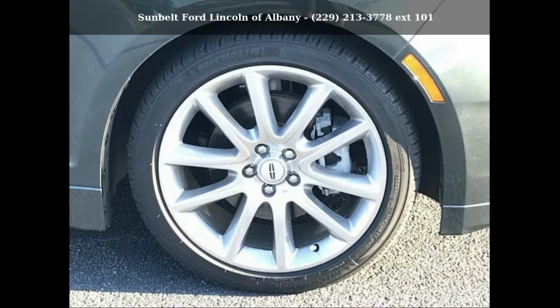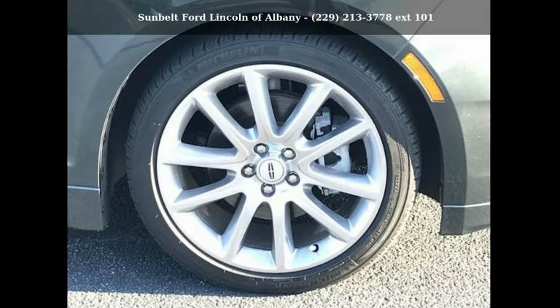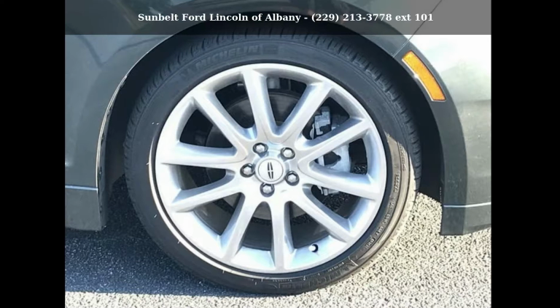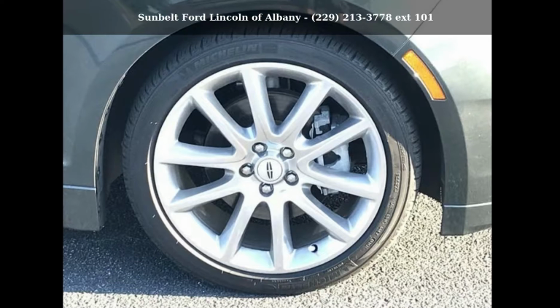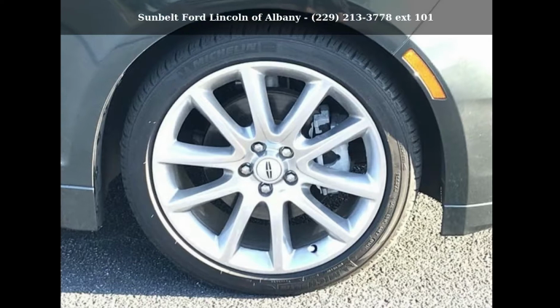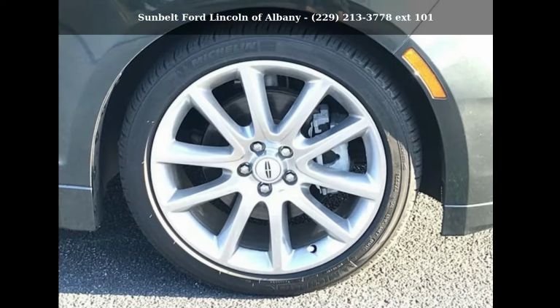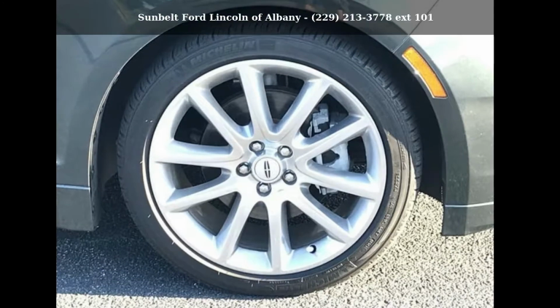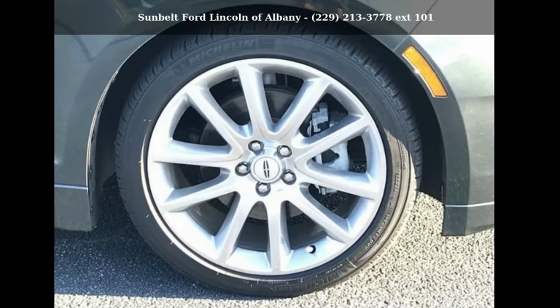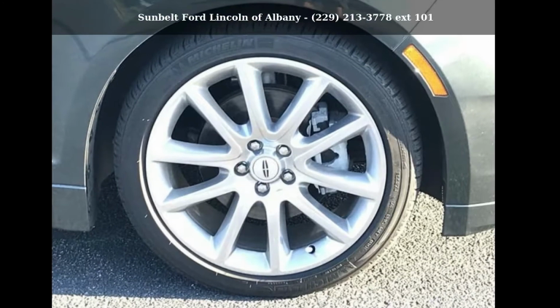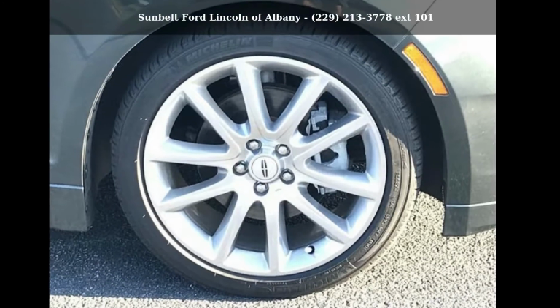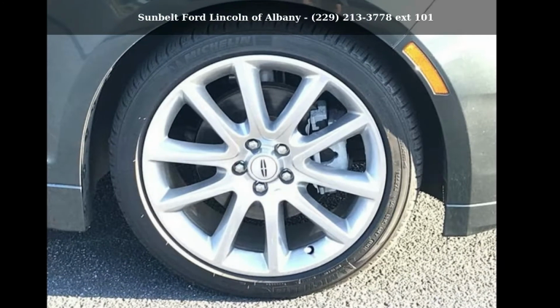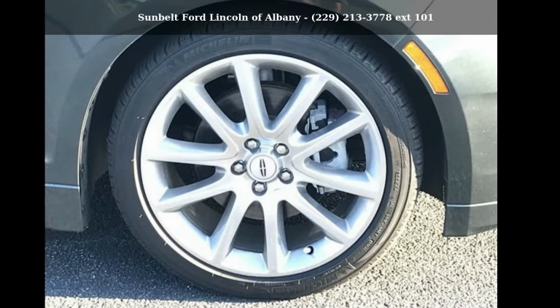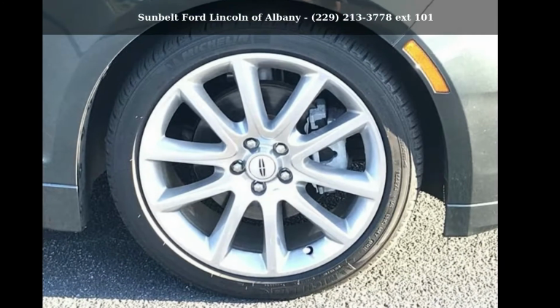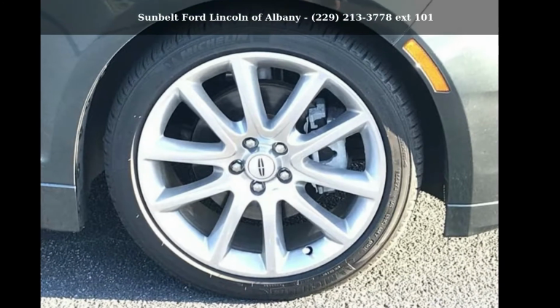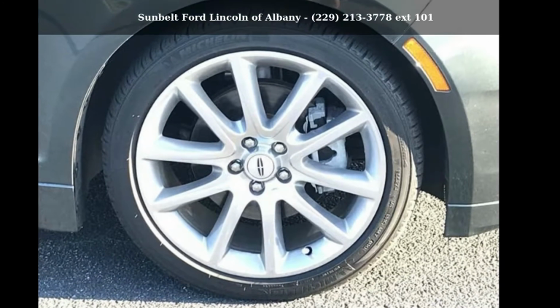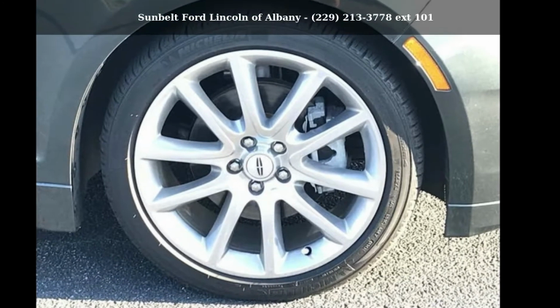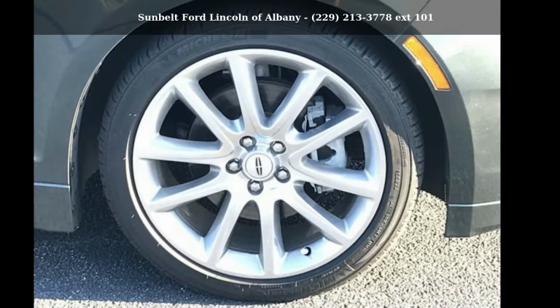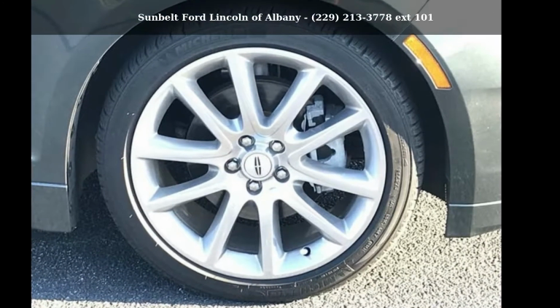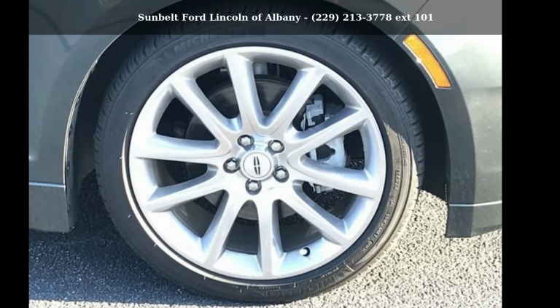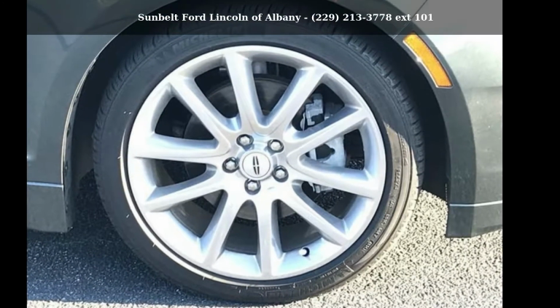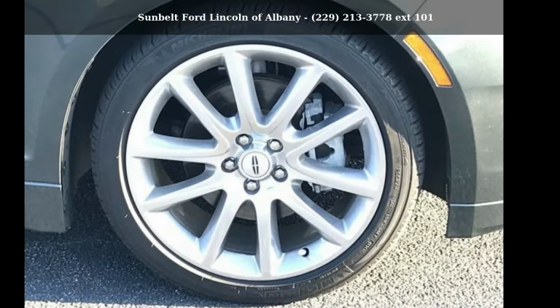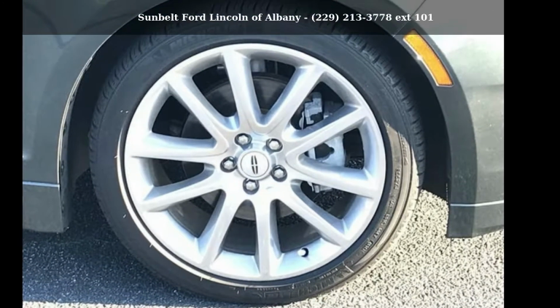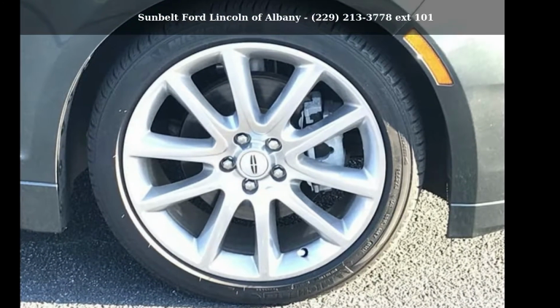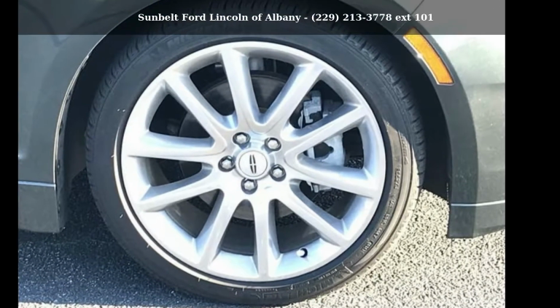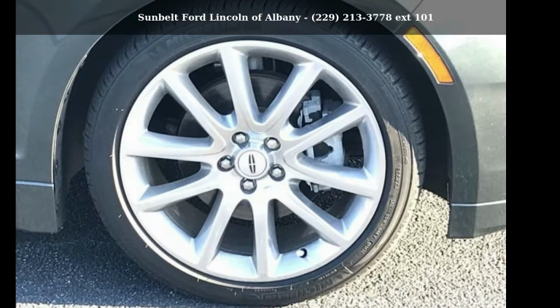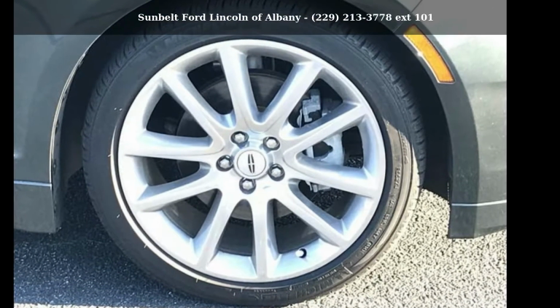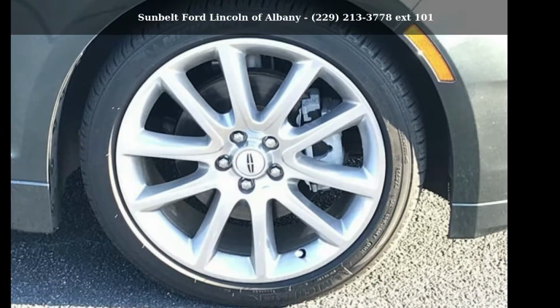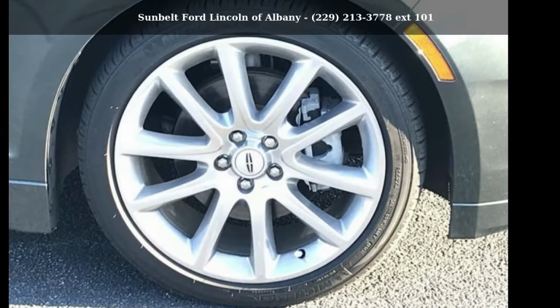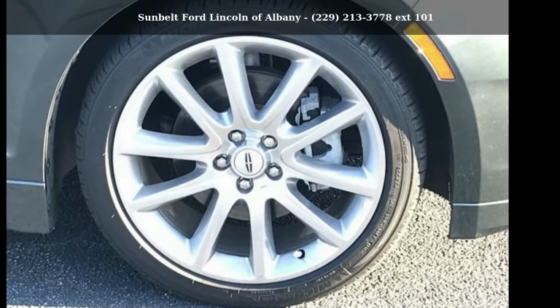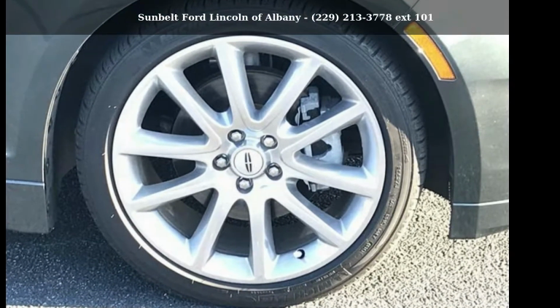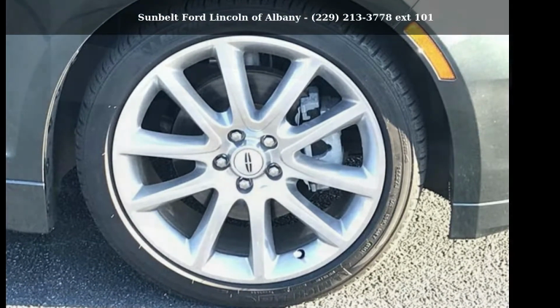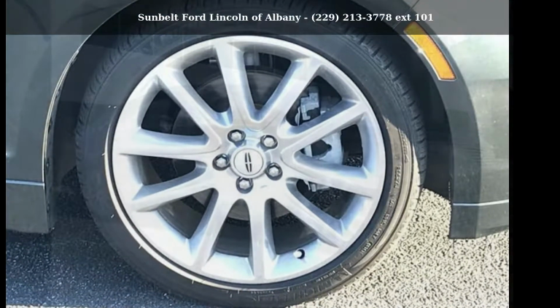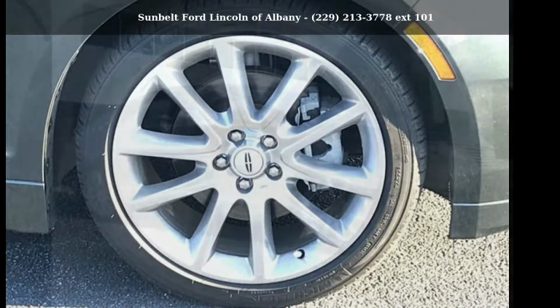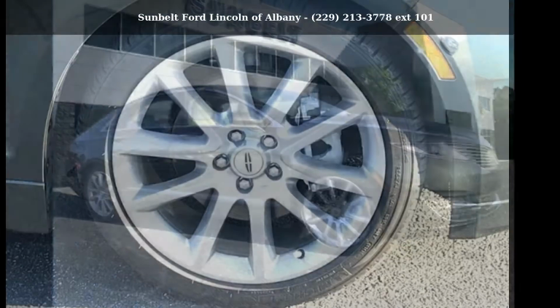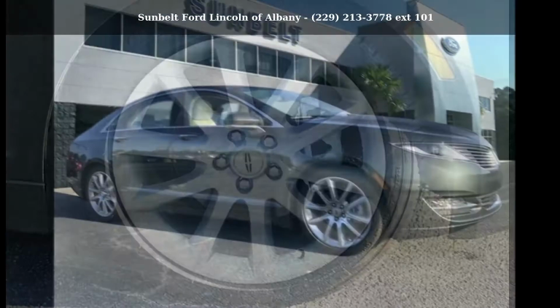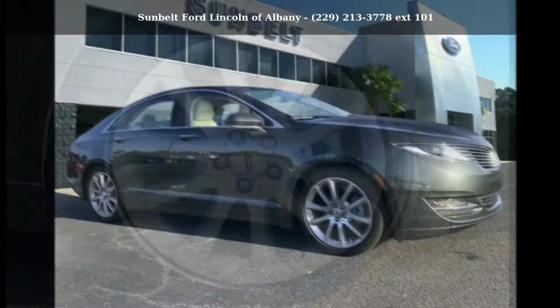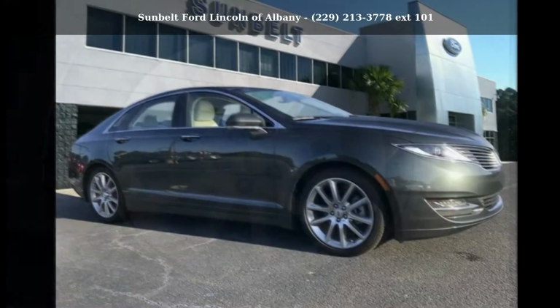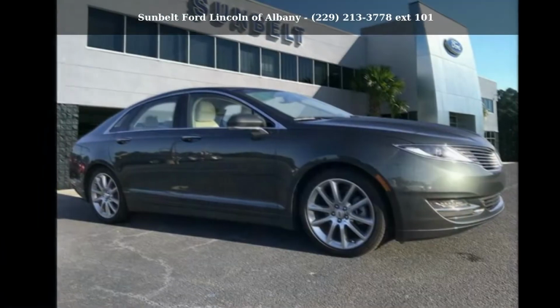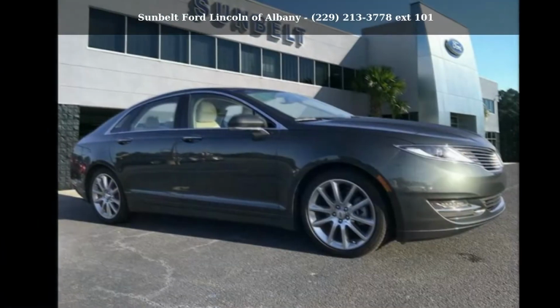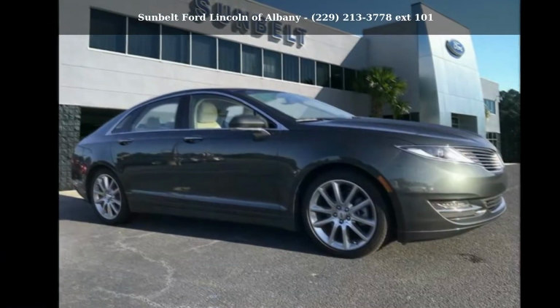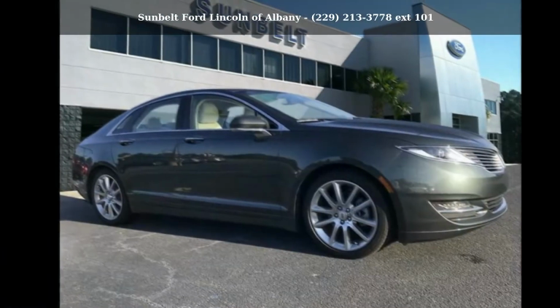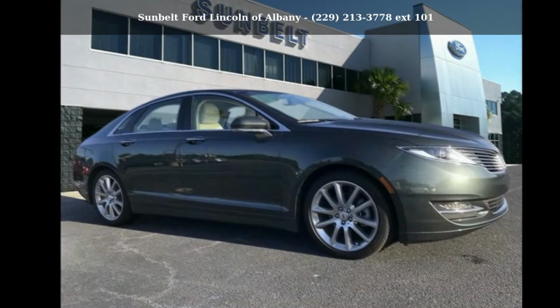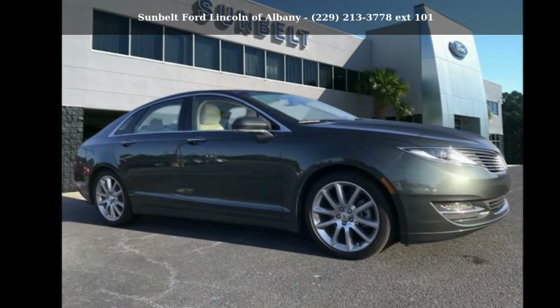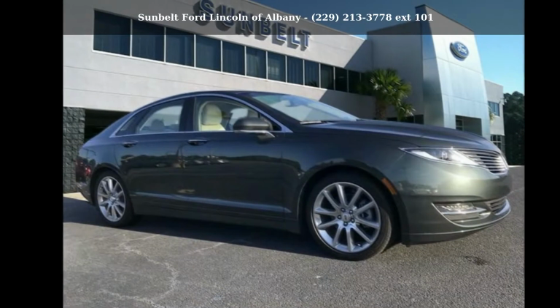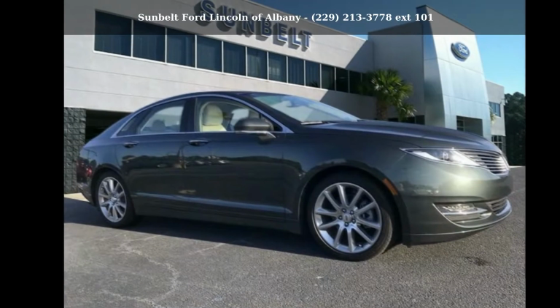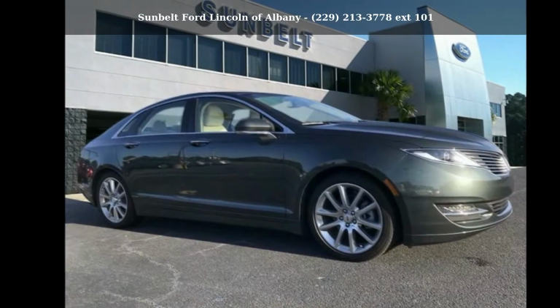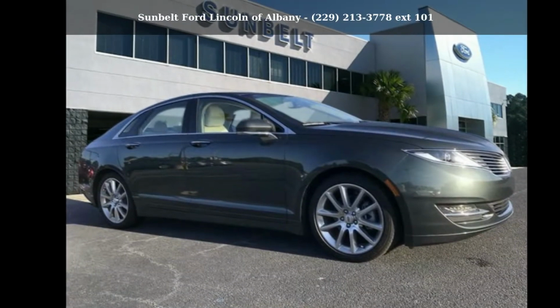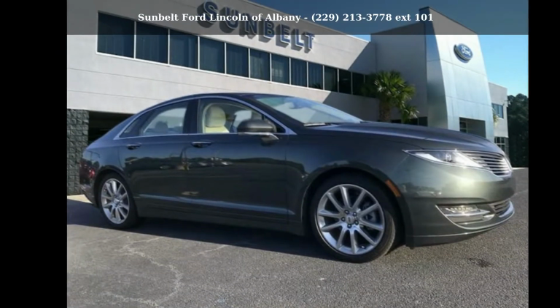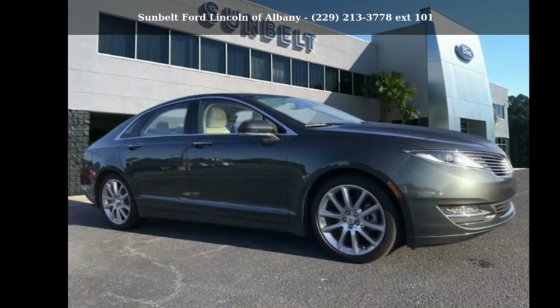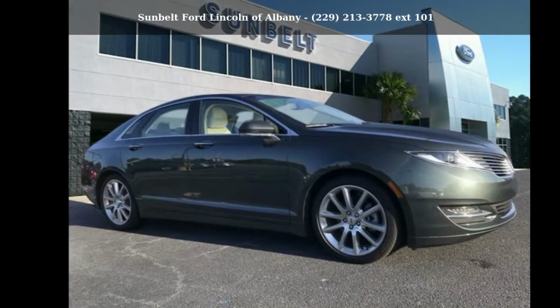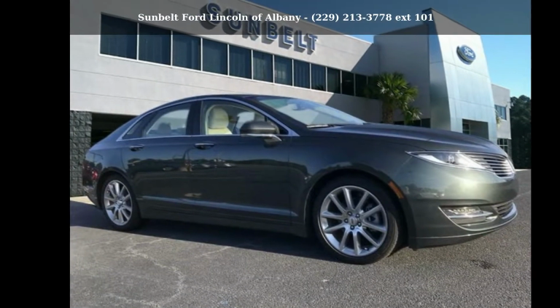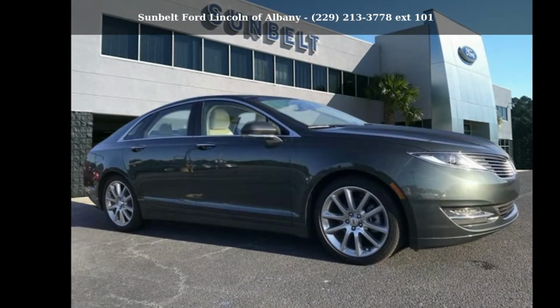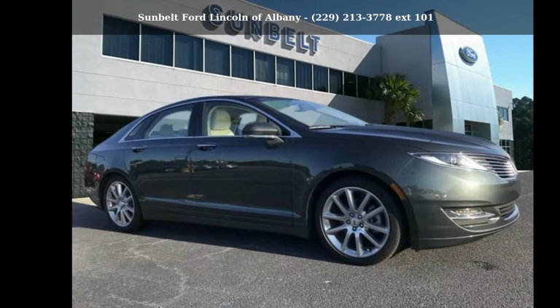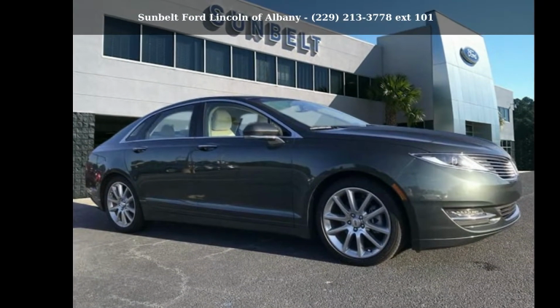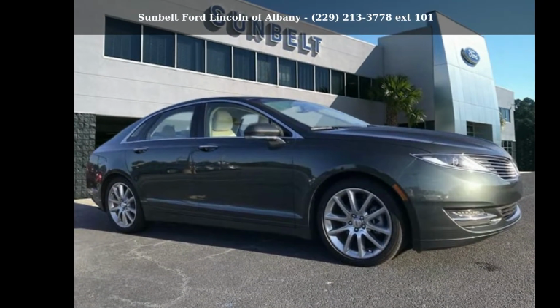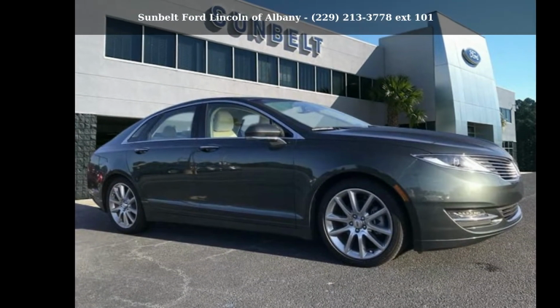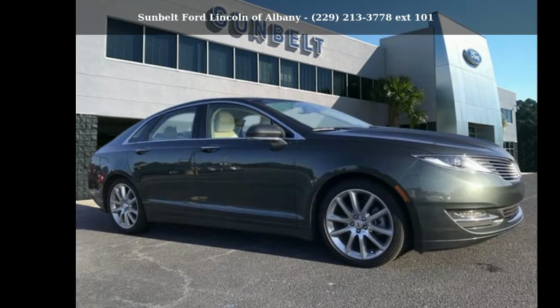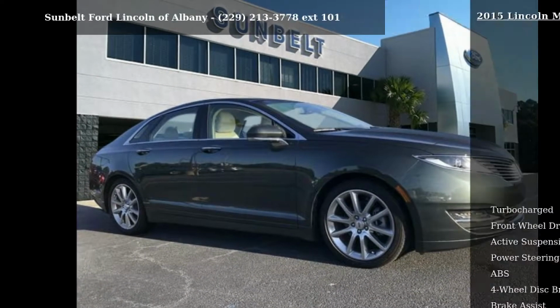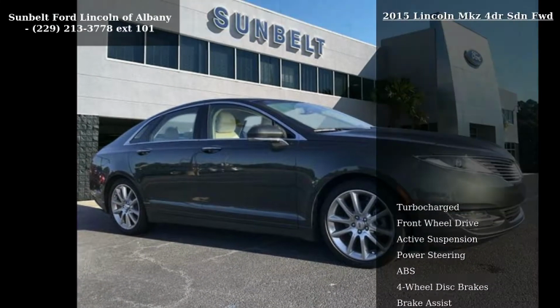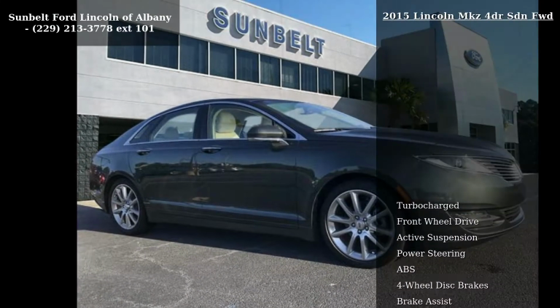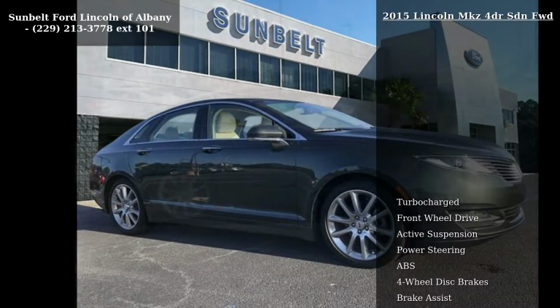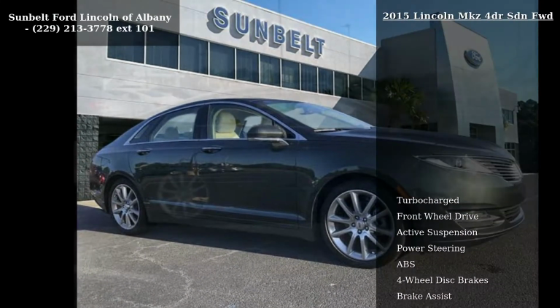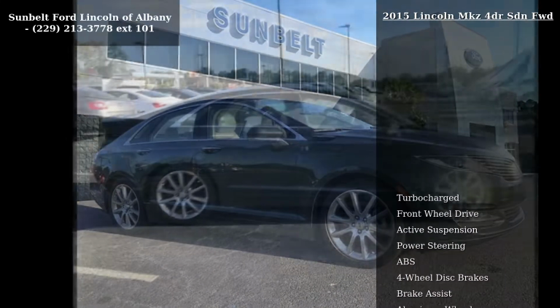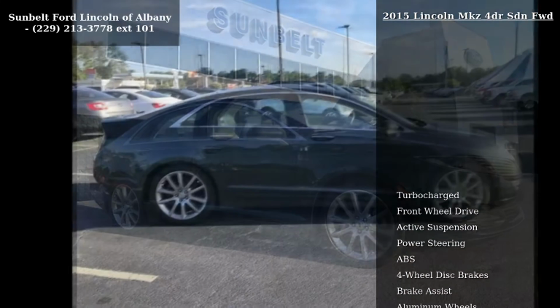Step into the Lincoln 2015 MKZ 4-Door SD and FWD. If you are looking for a first-class ride, you have found it.